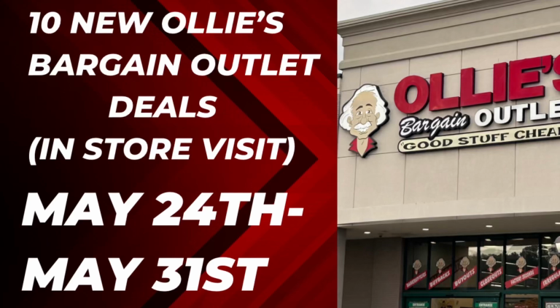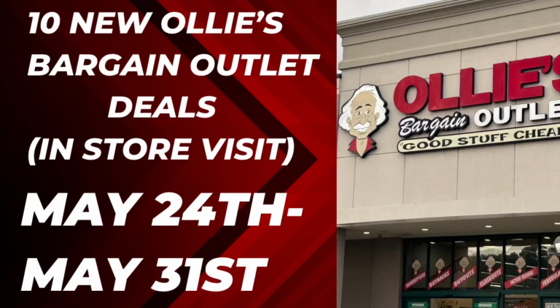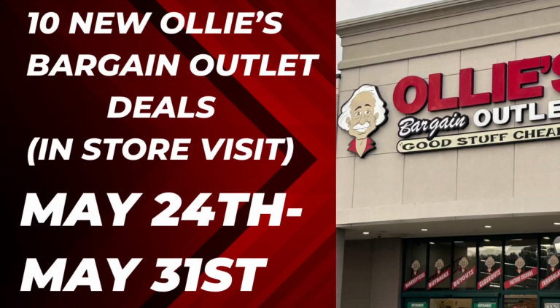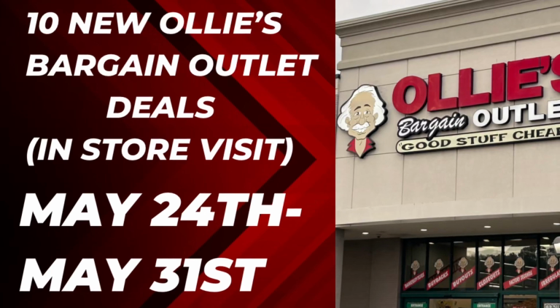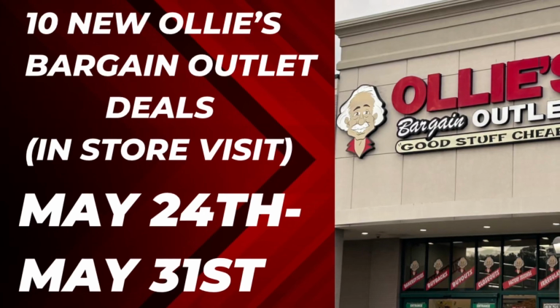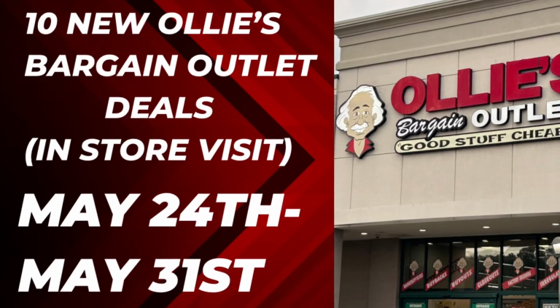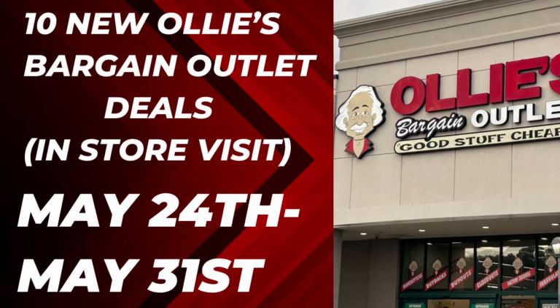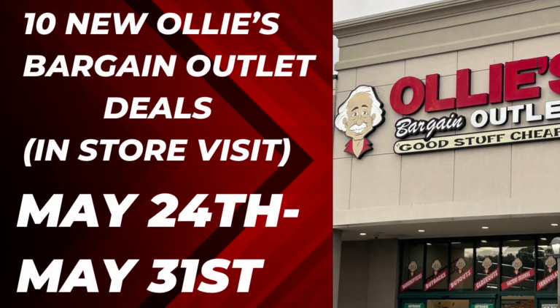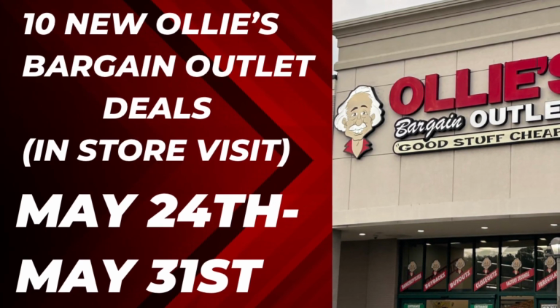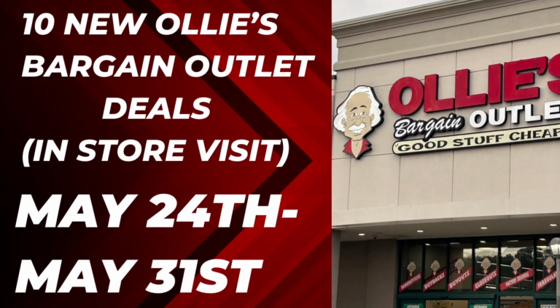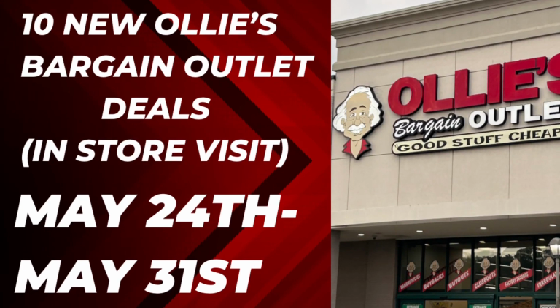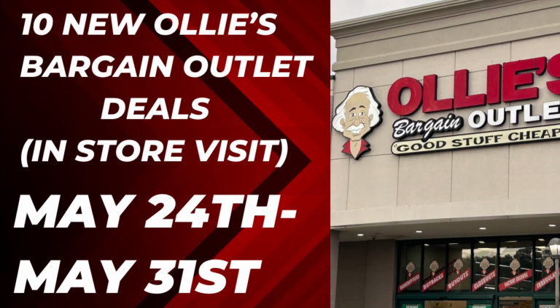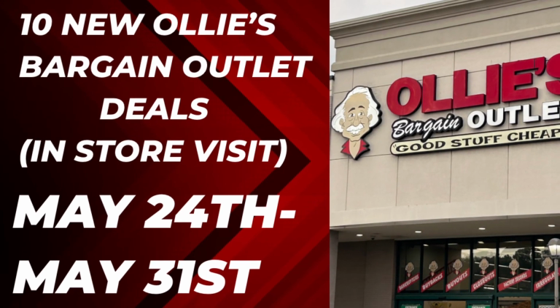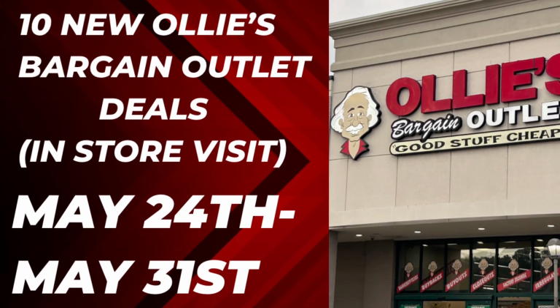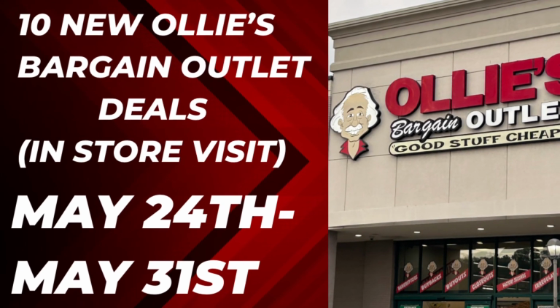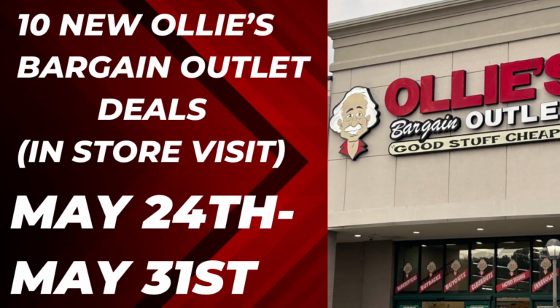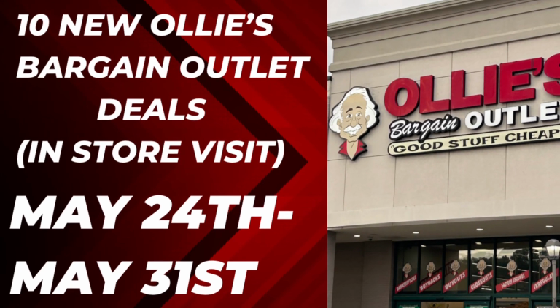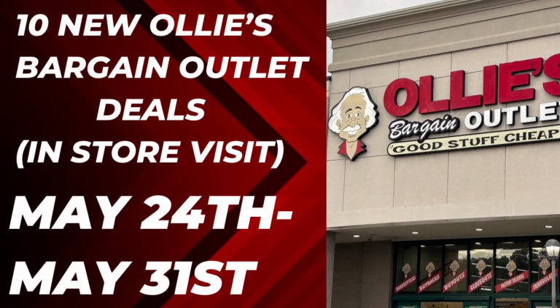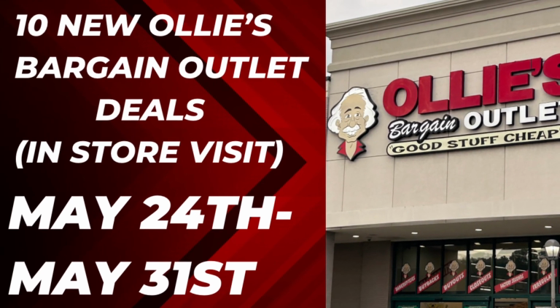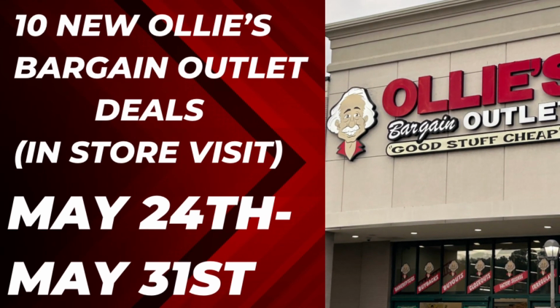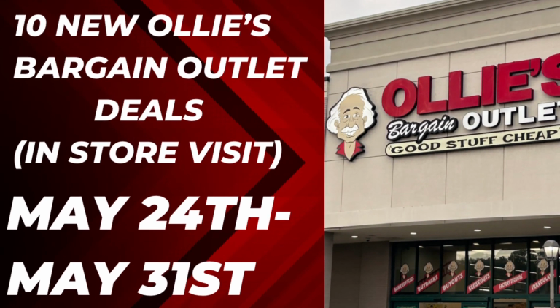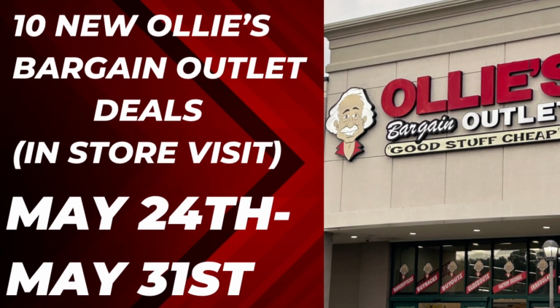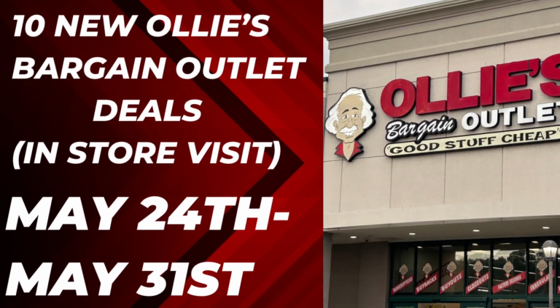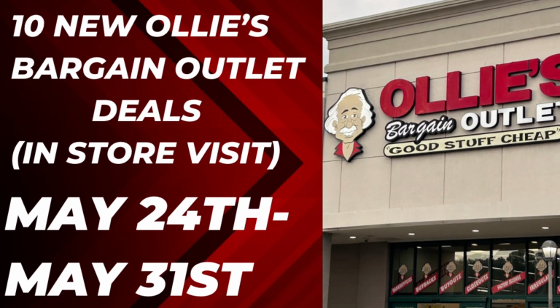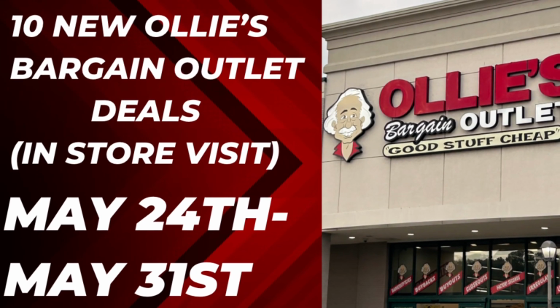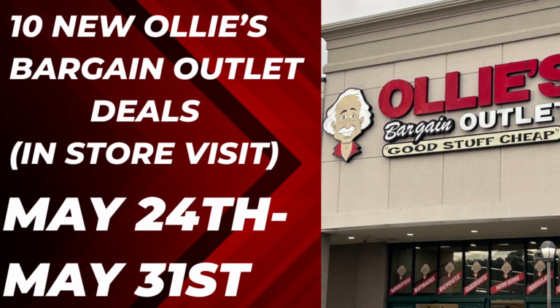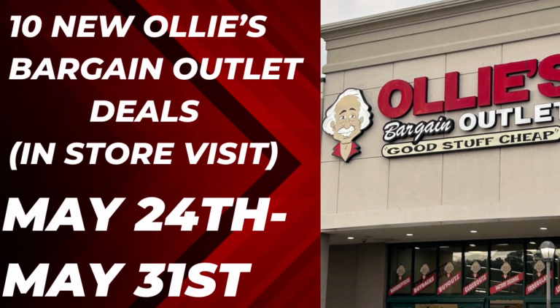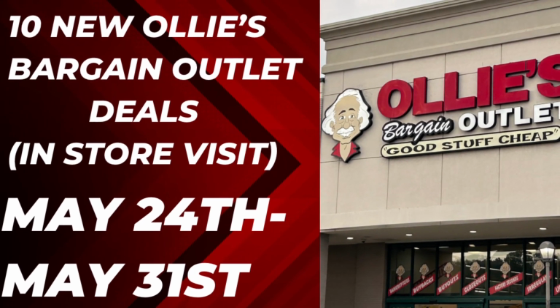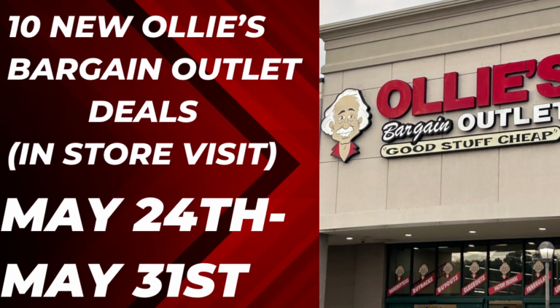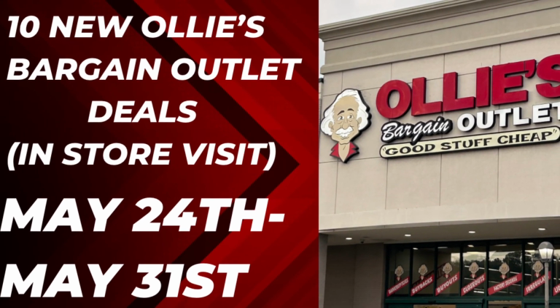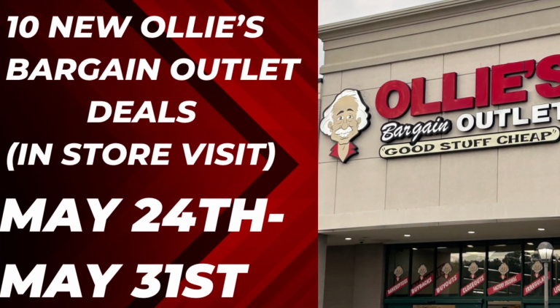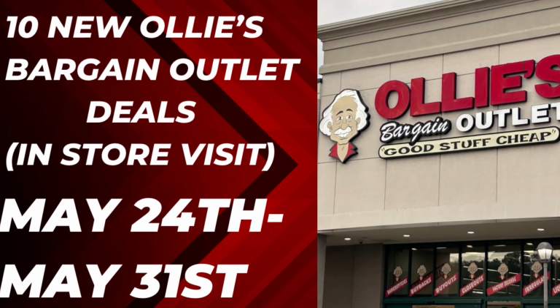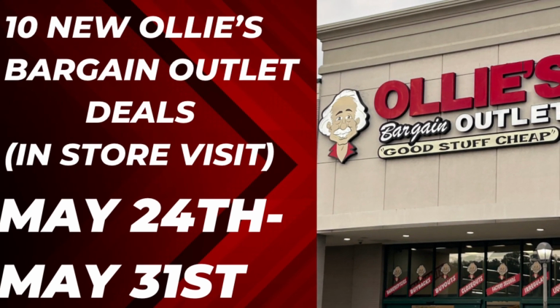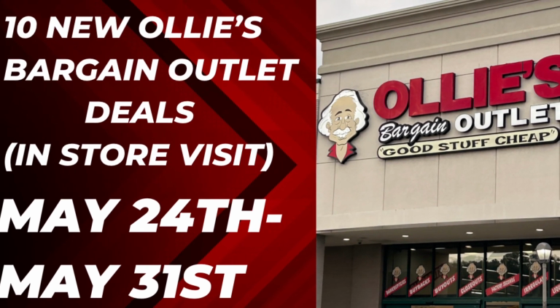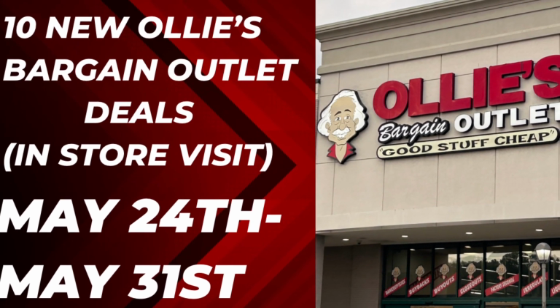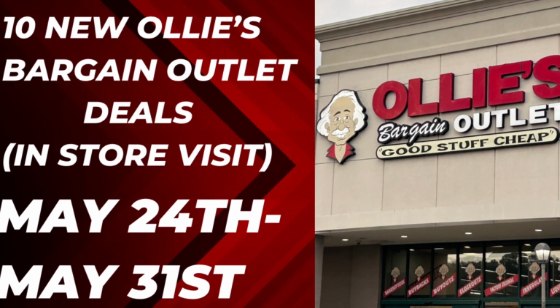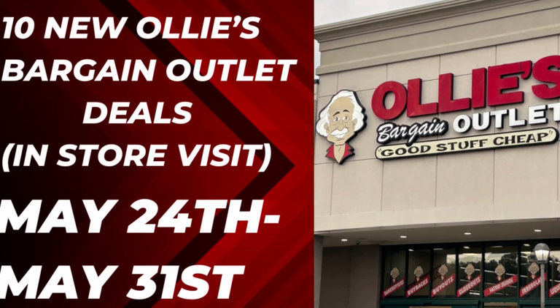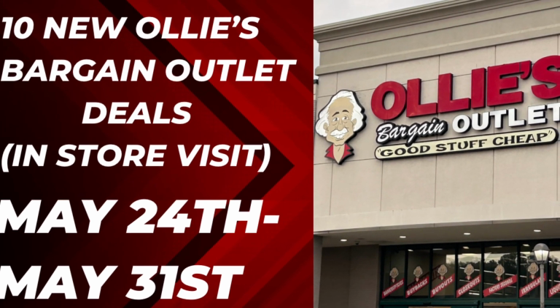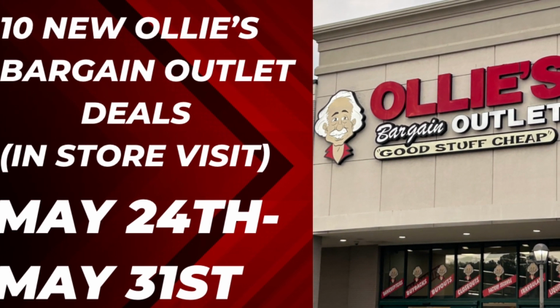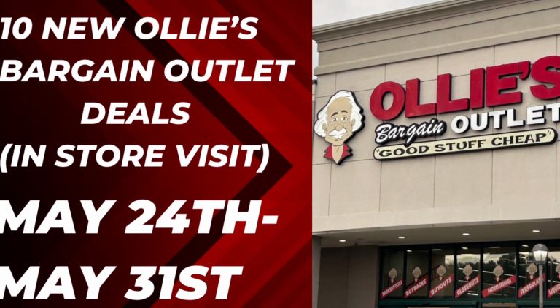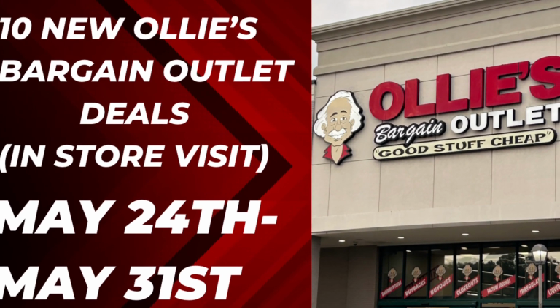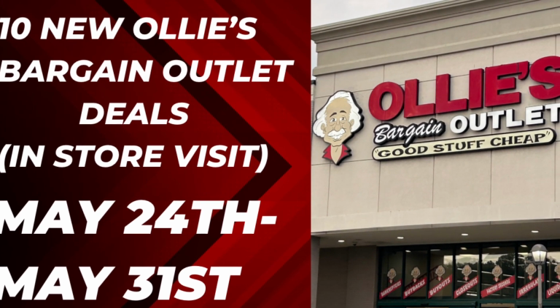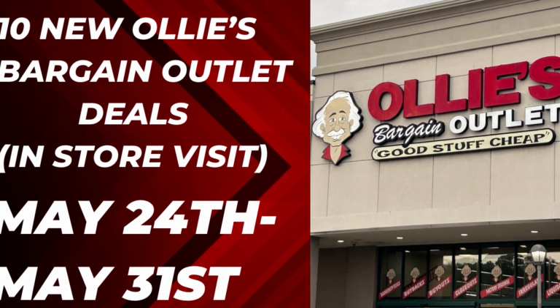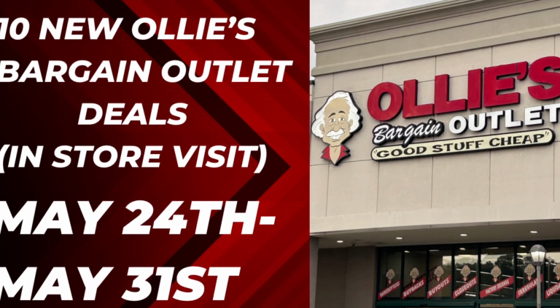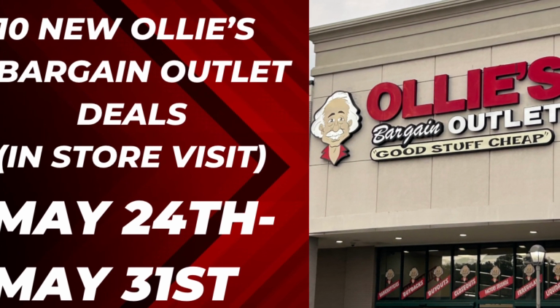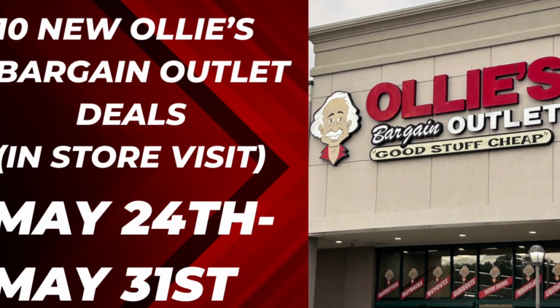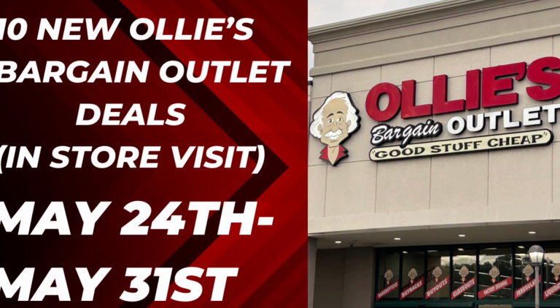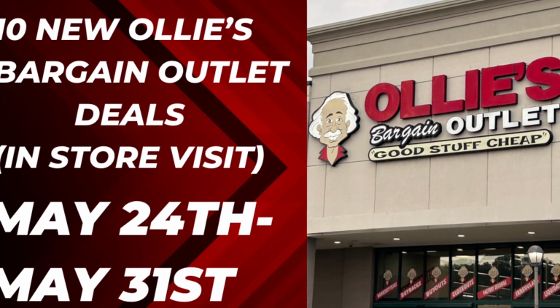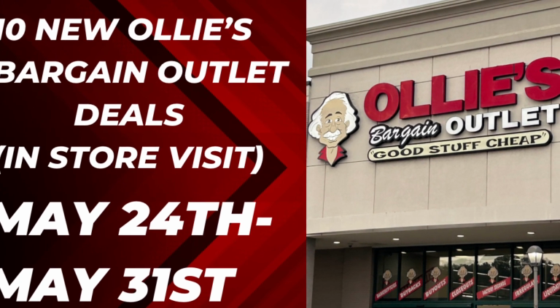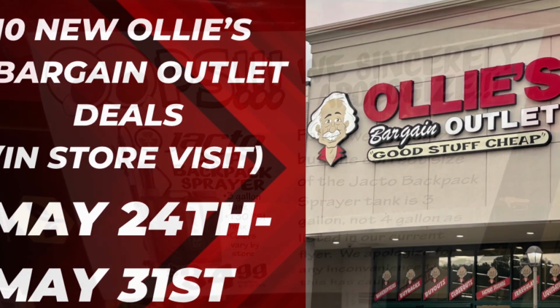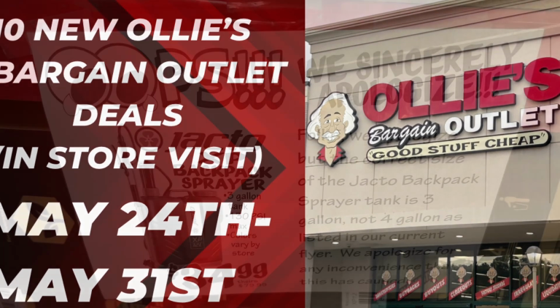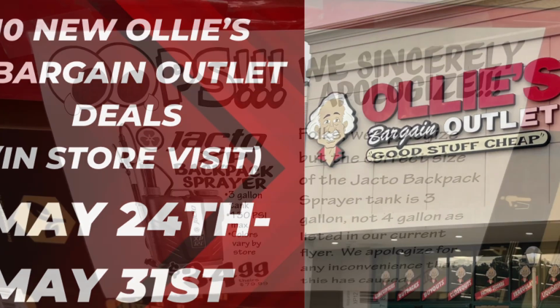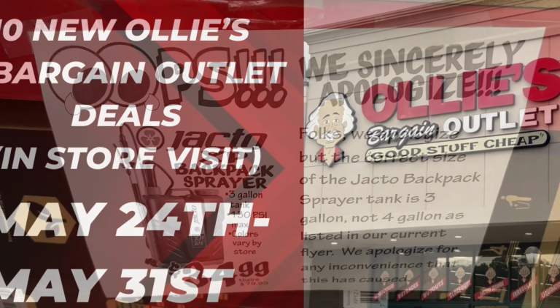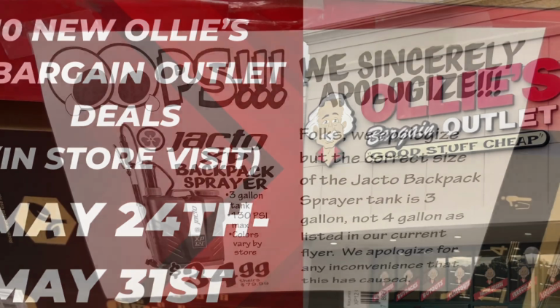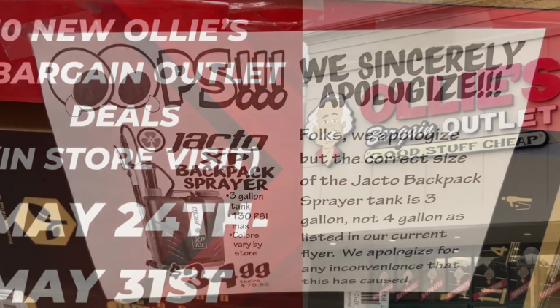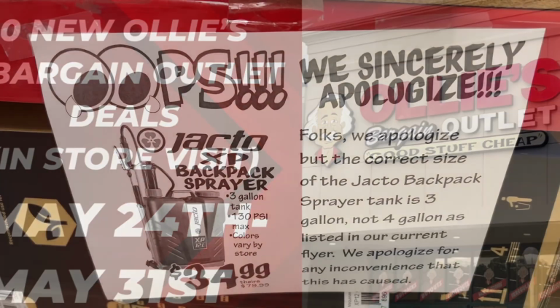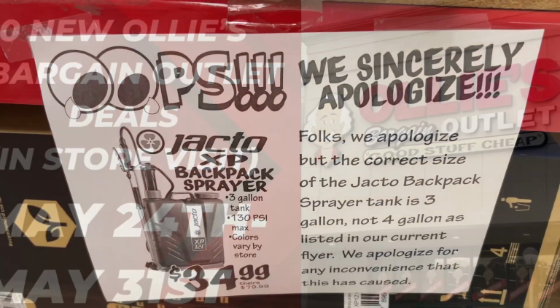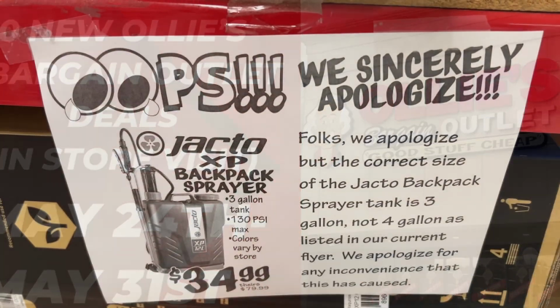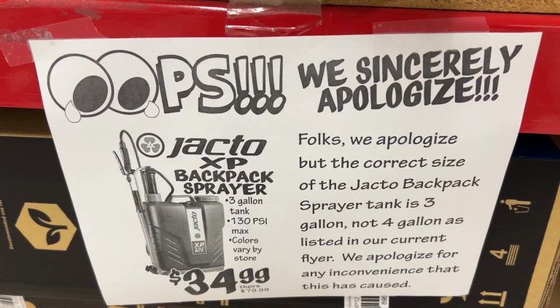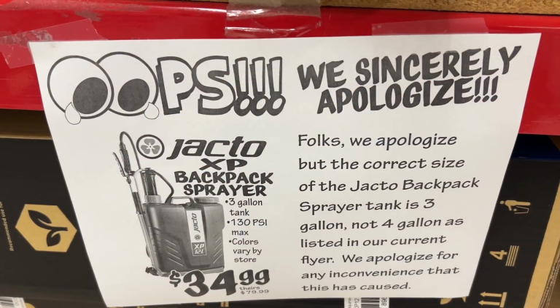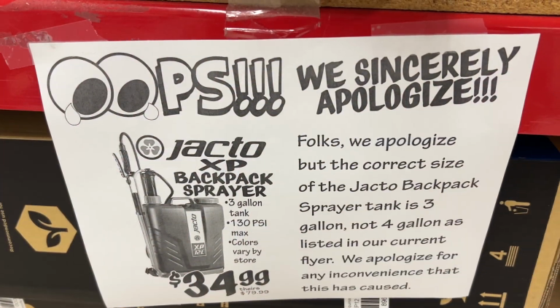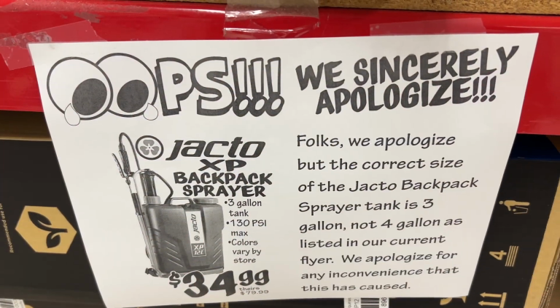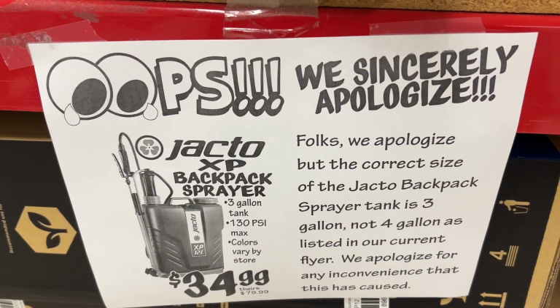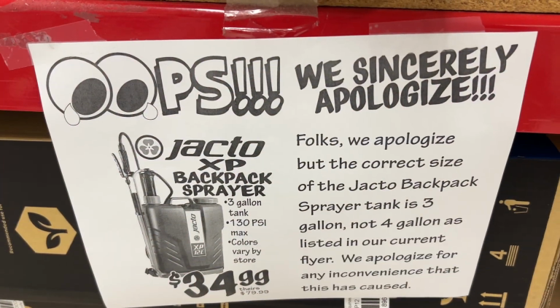Hello everyone, today I went over to Ollie's Bargain Outlet to check out the new deals that started on May 24th to May 31st.